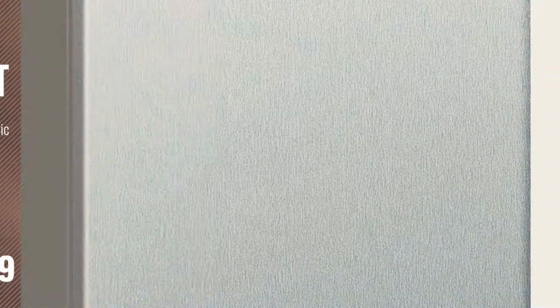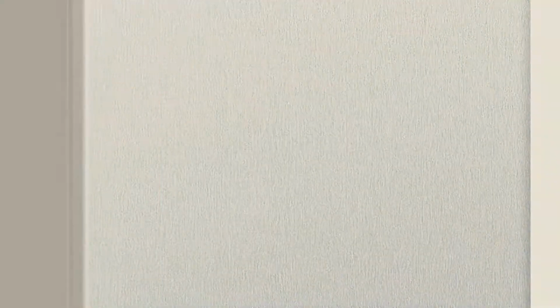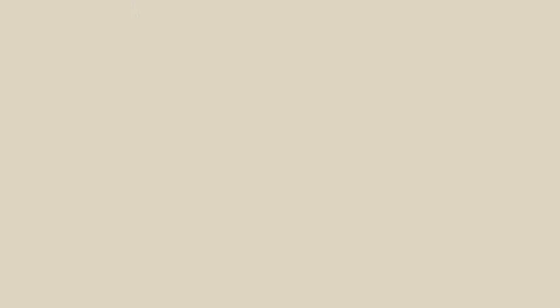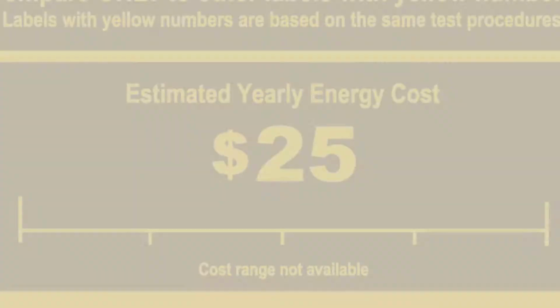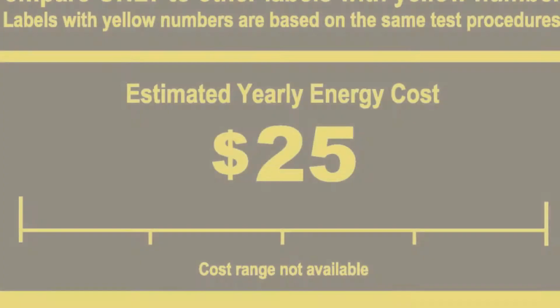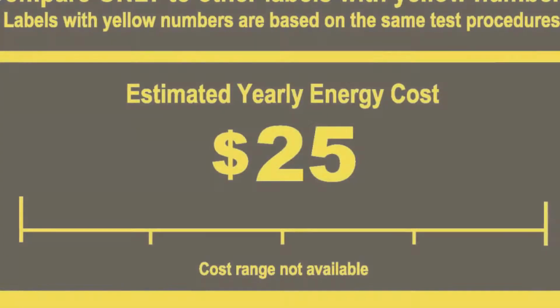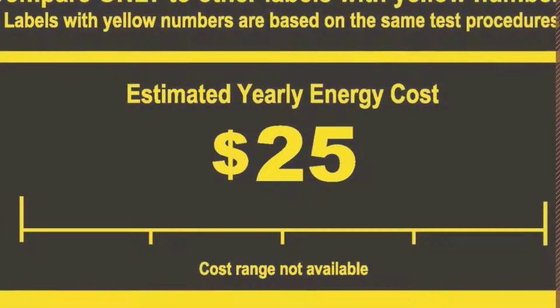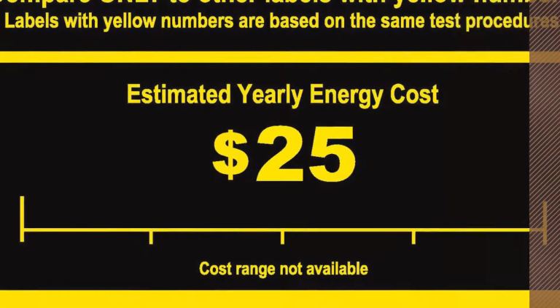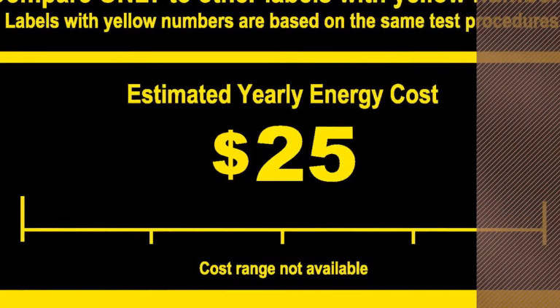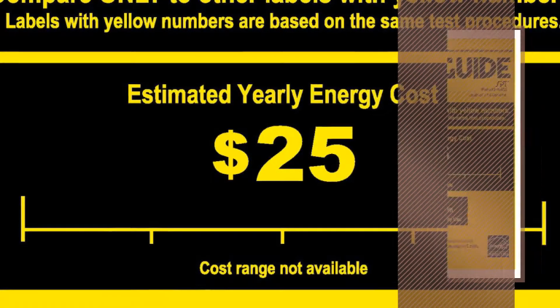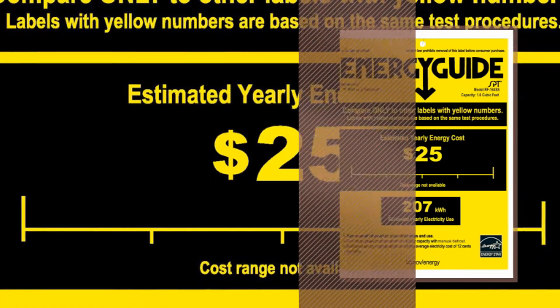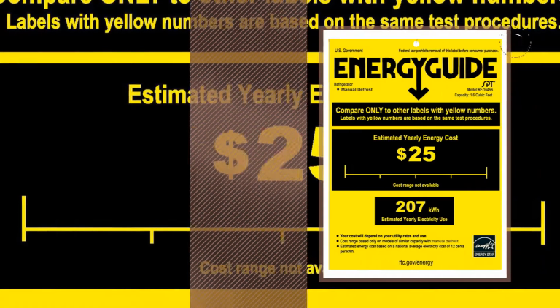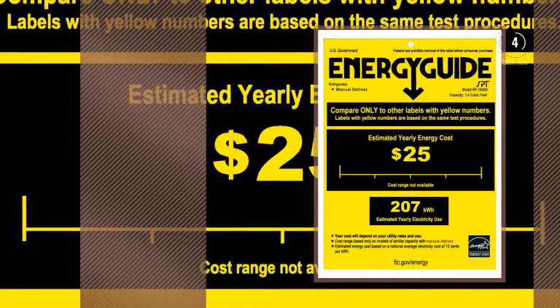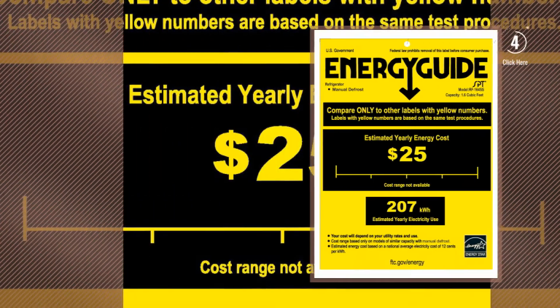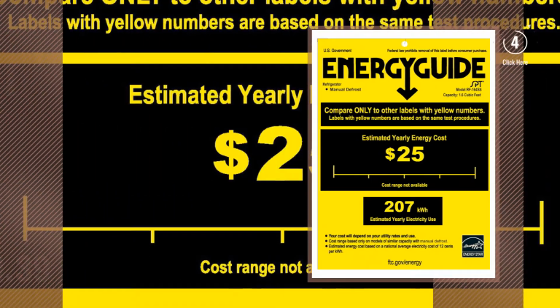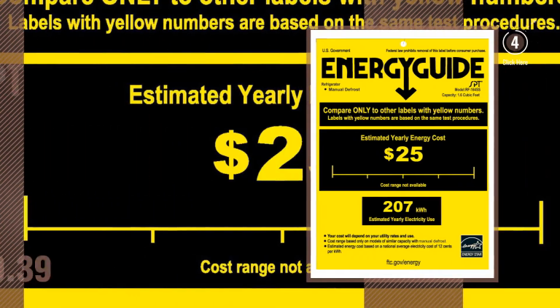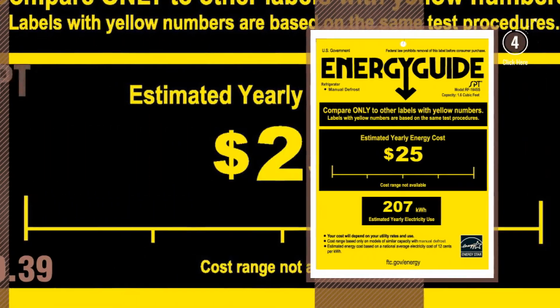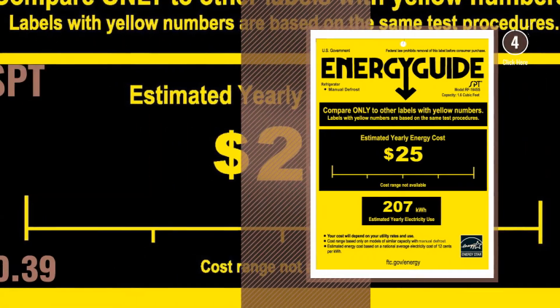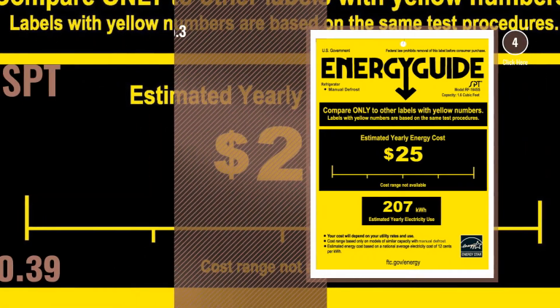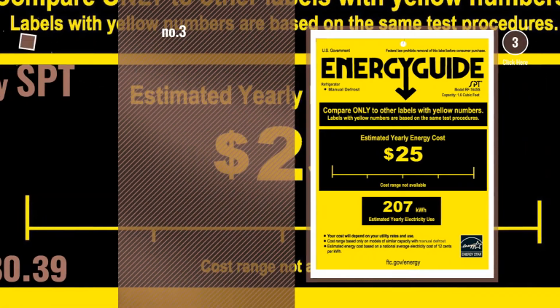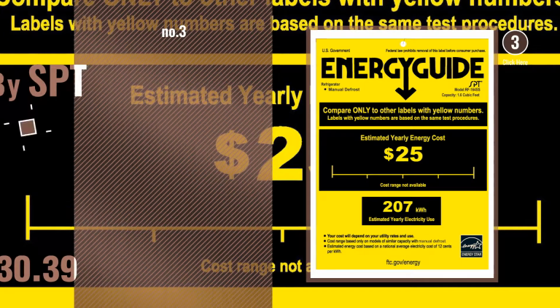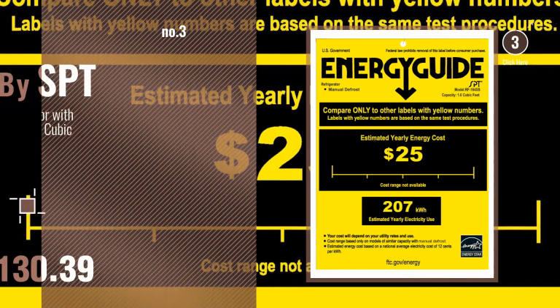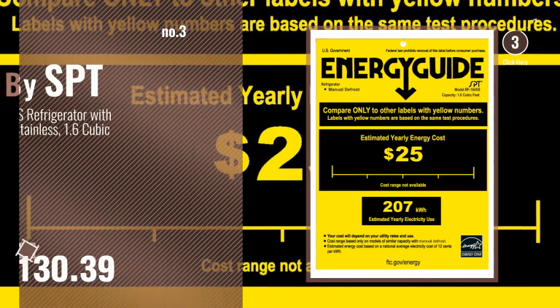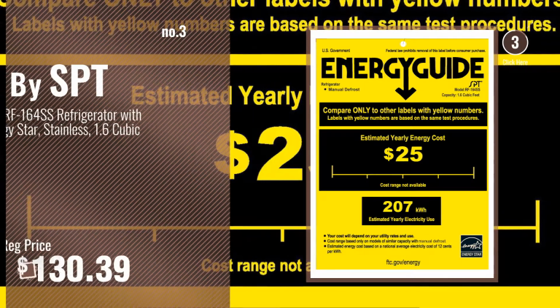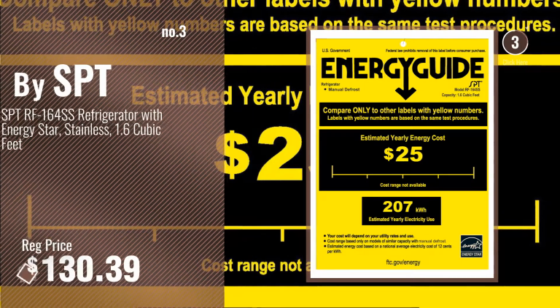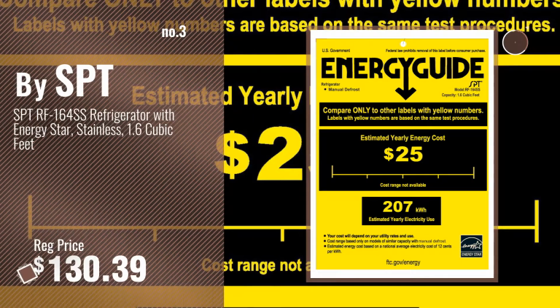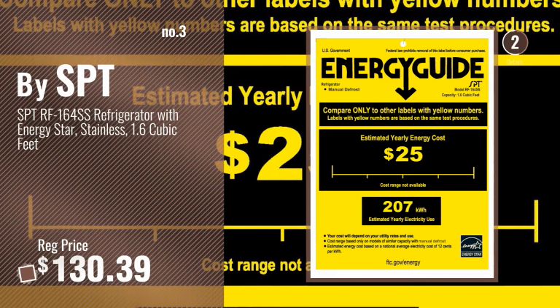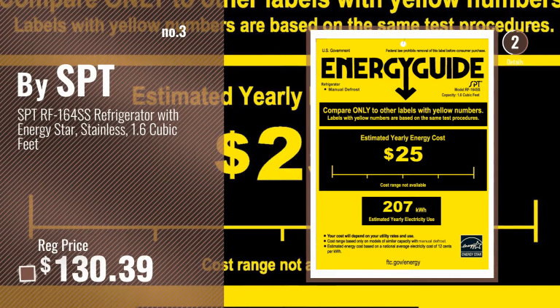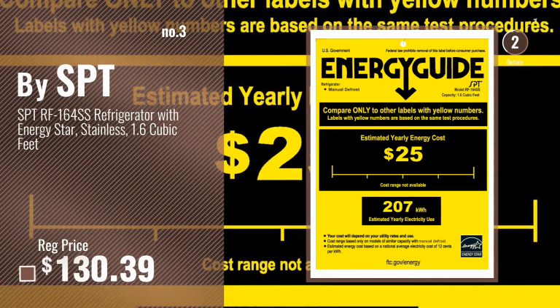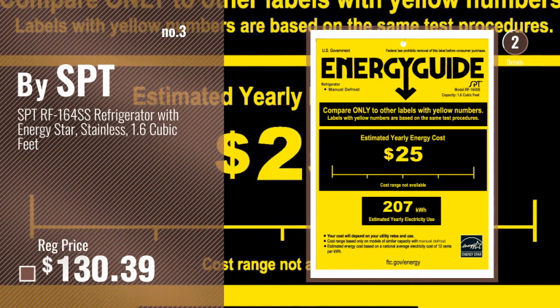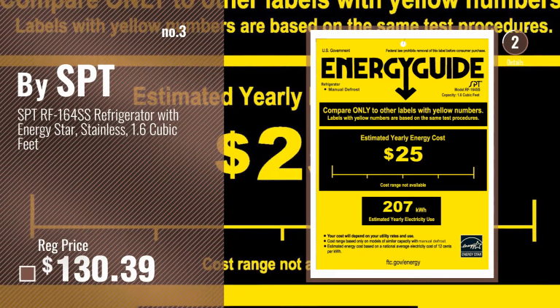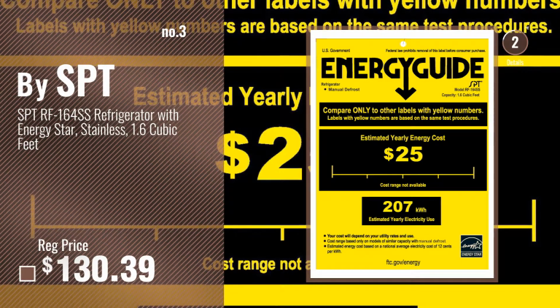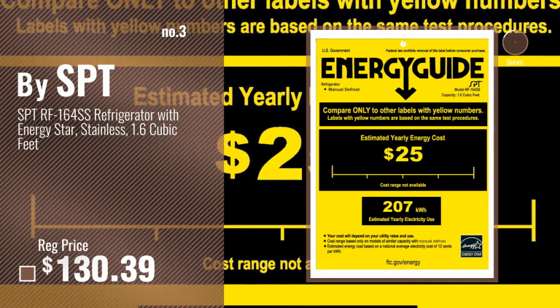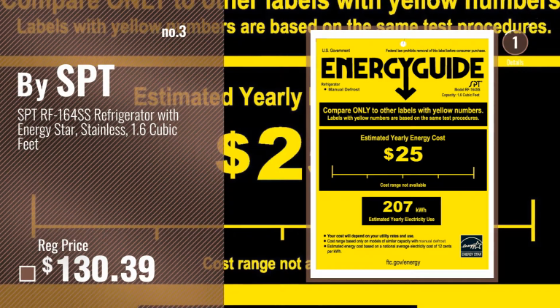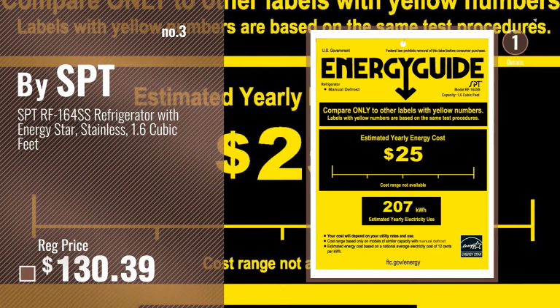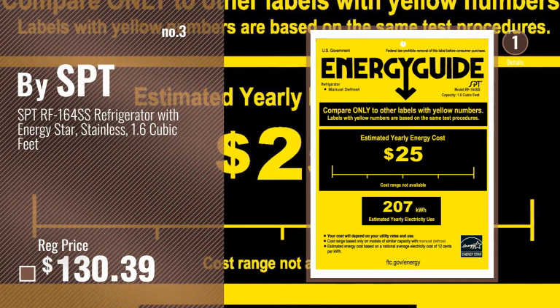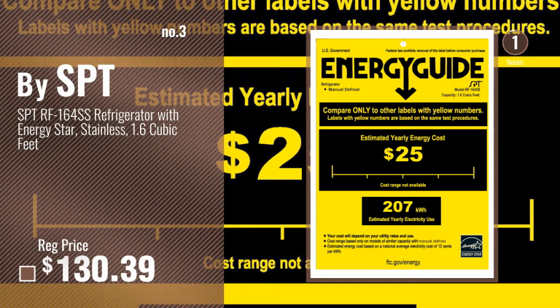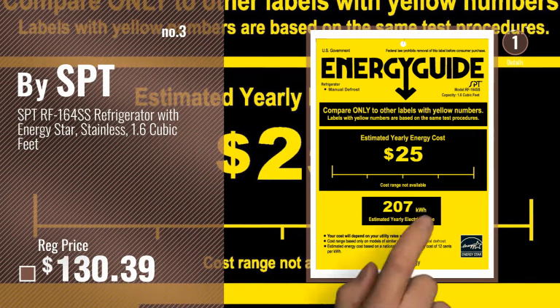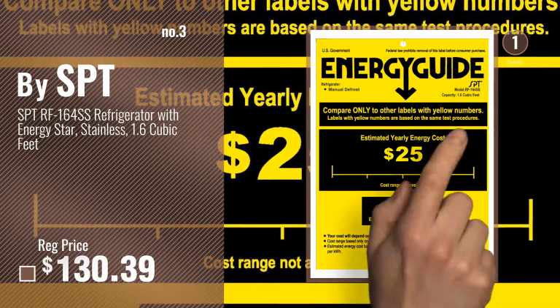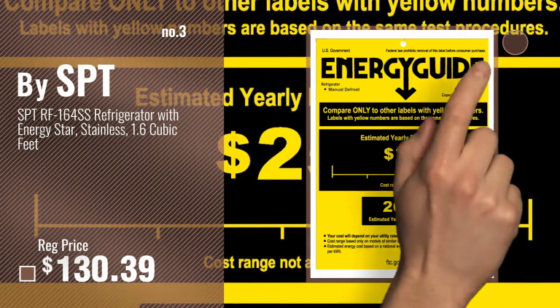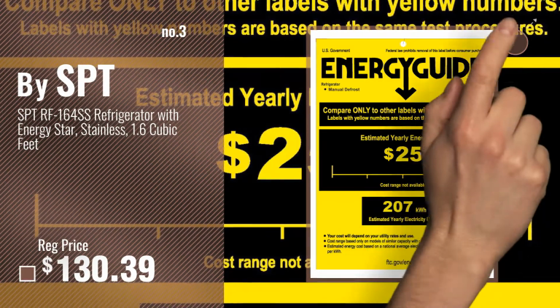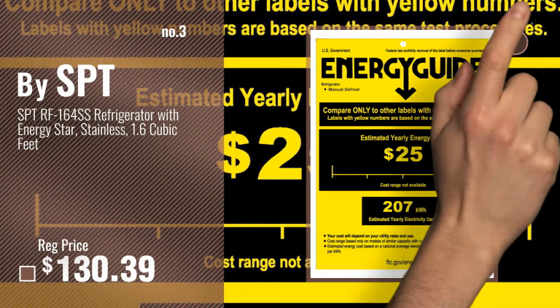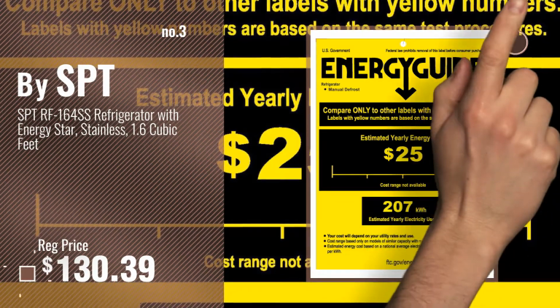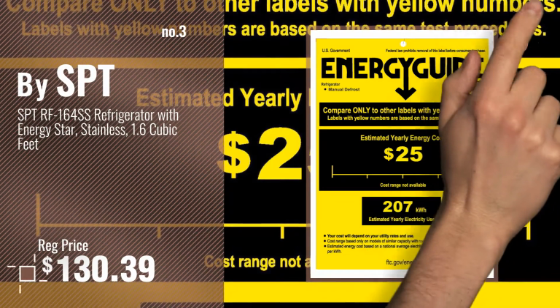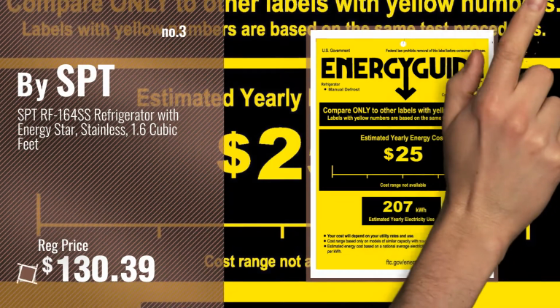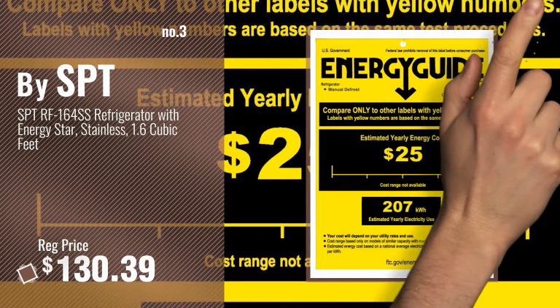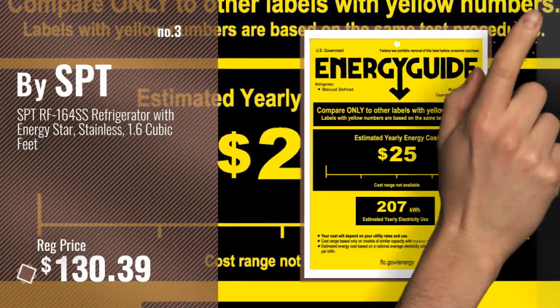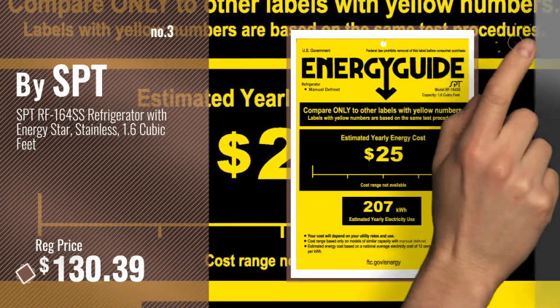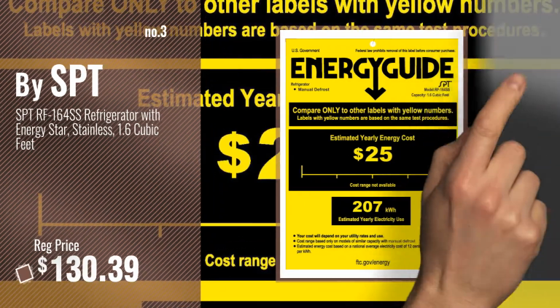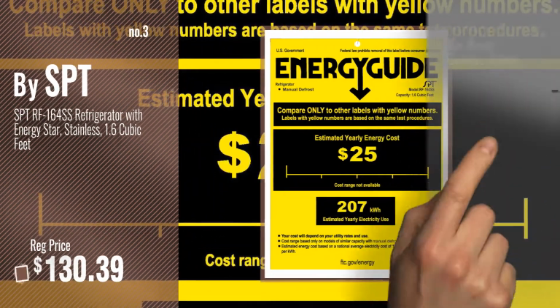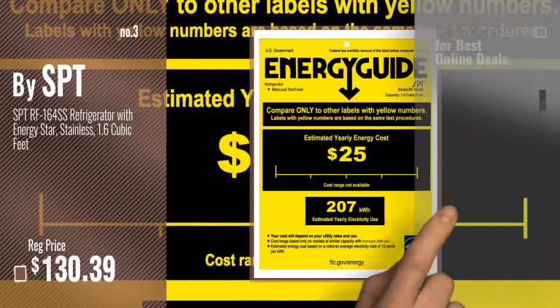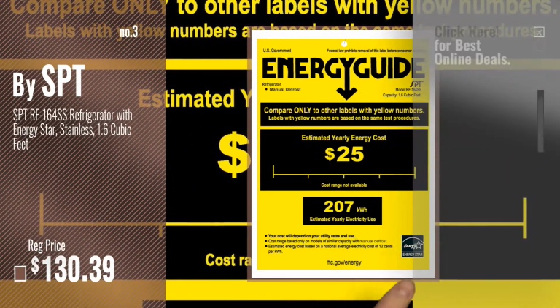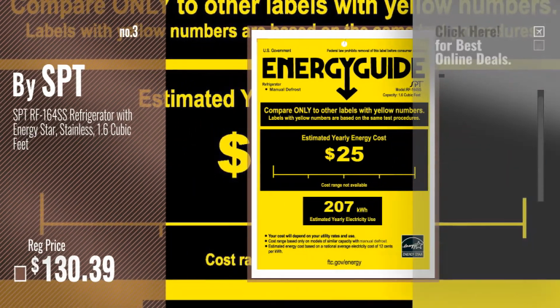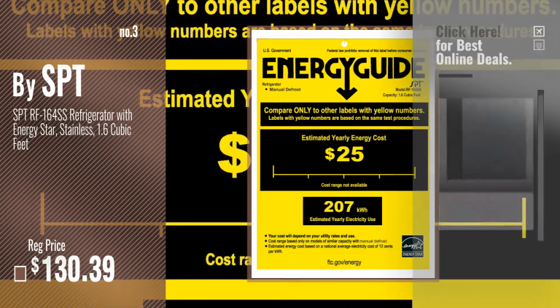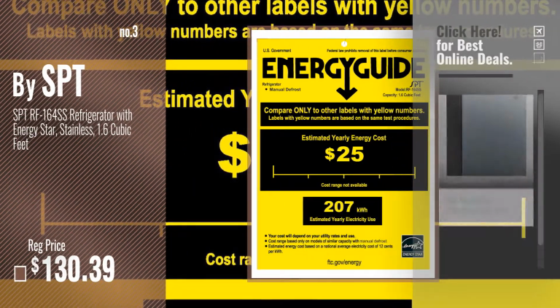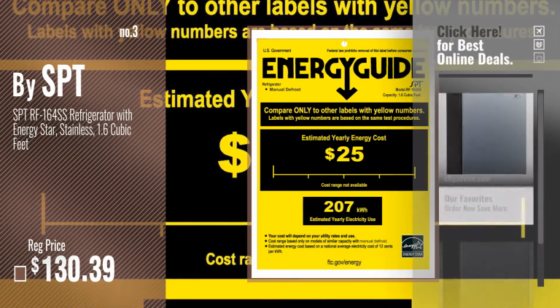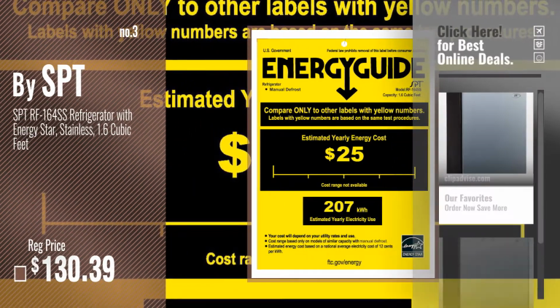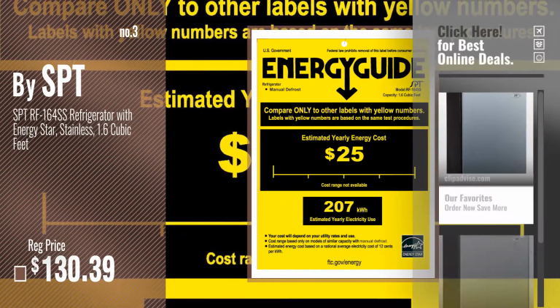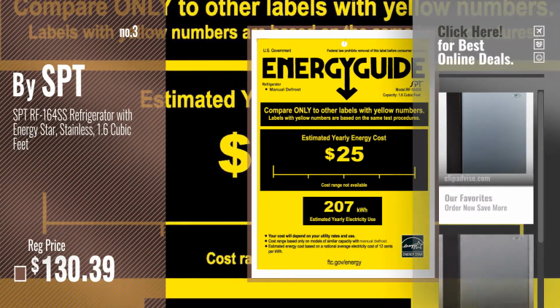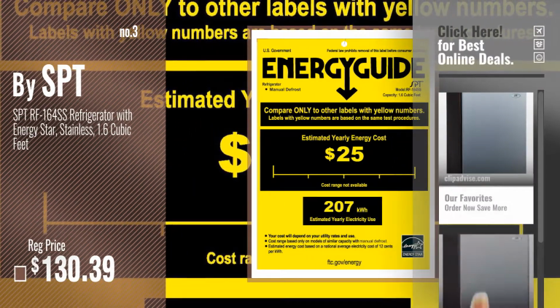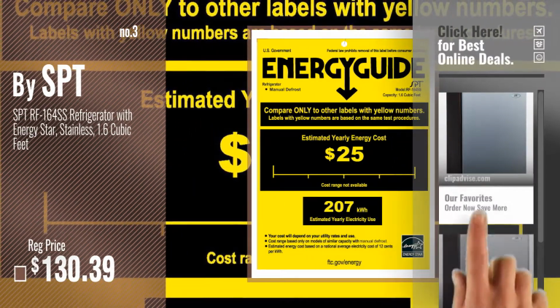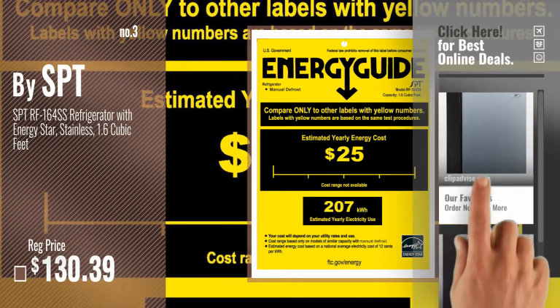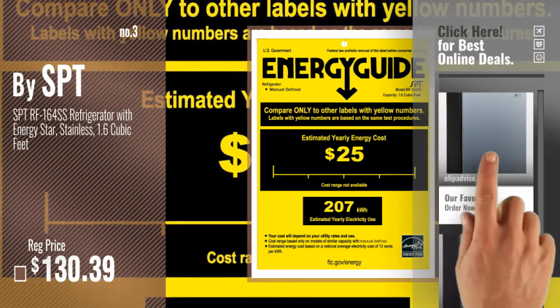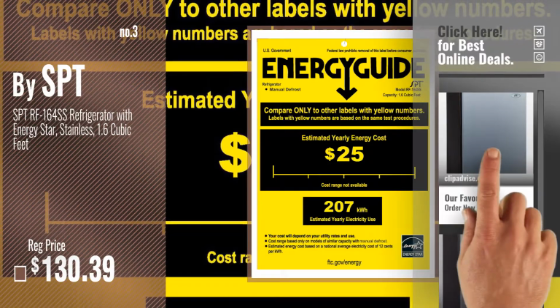Number 3. Get your favorite compact refrigerators now. Just click this circle in the corner.